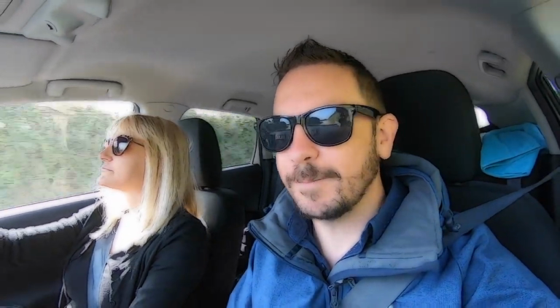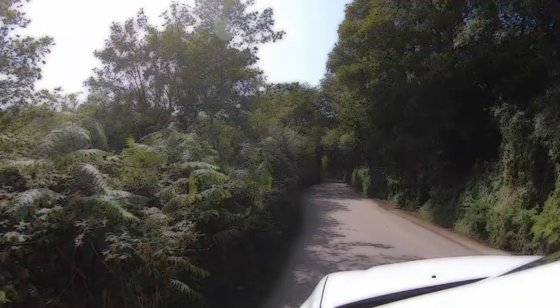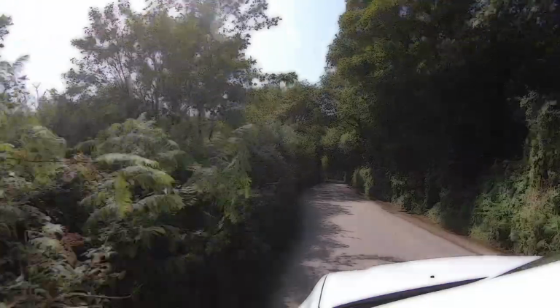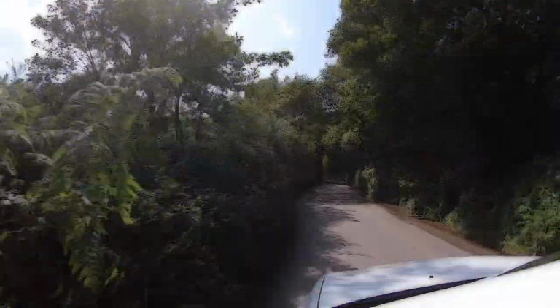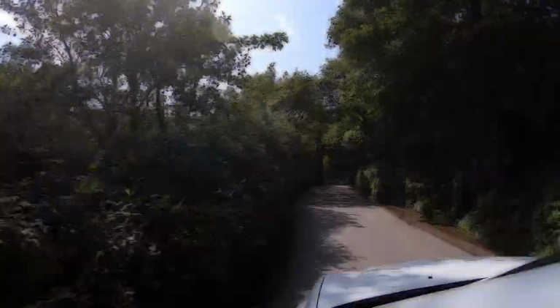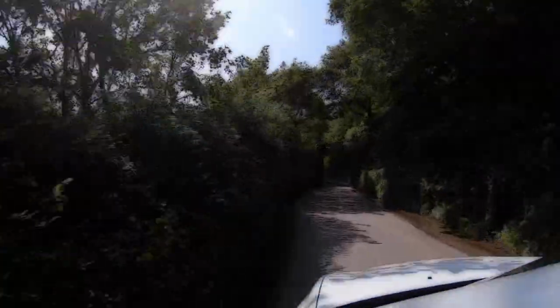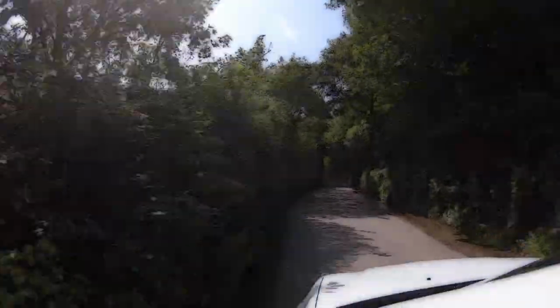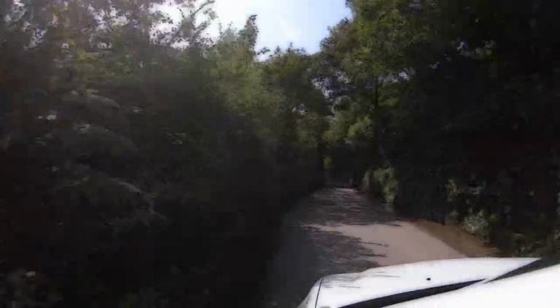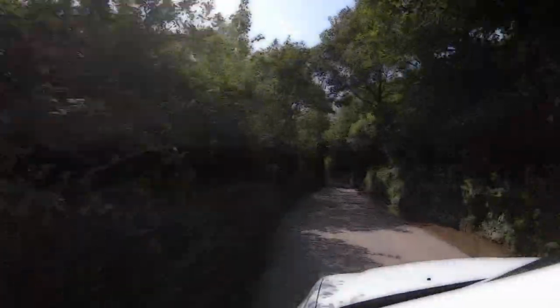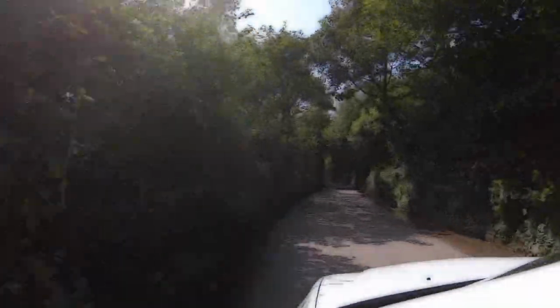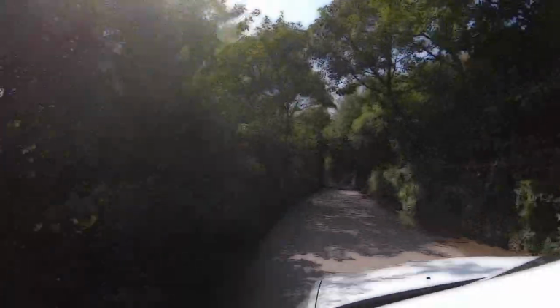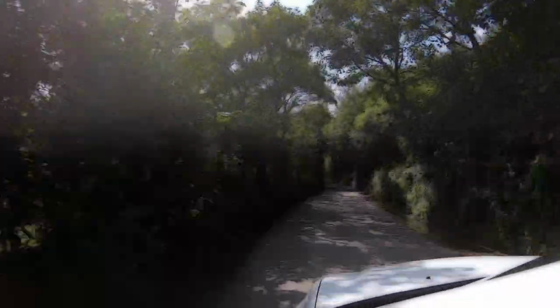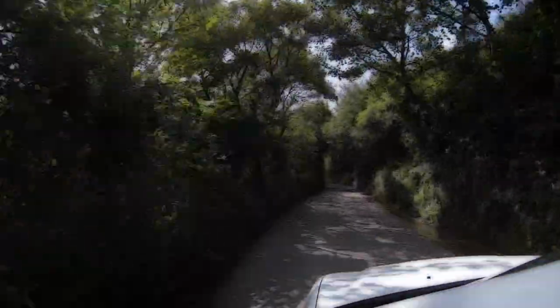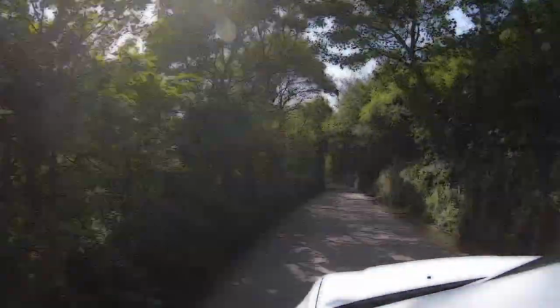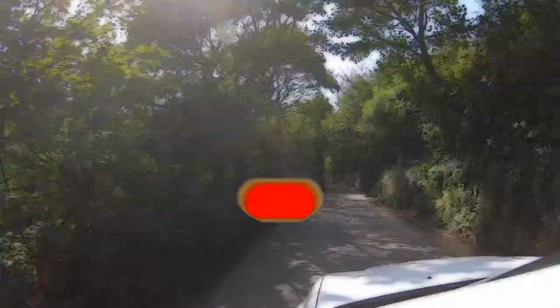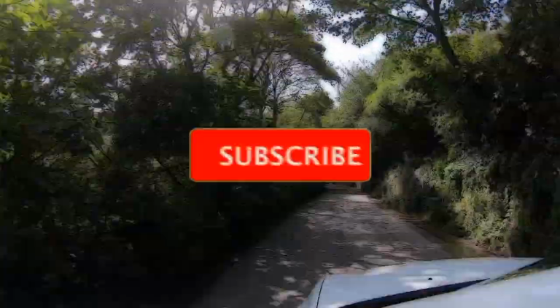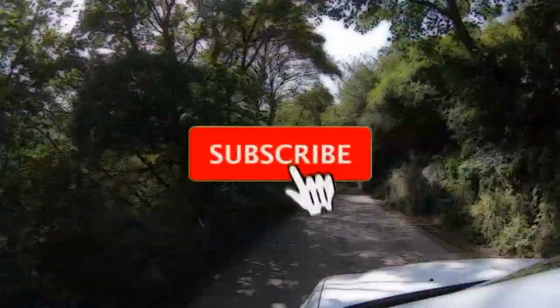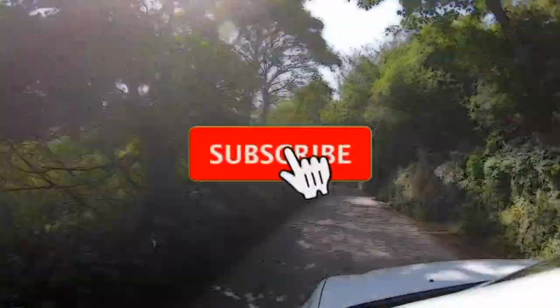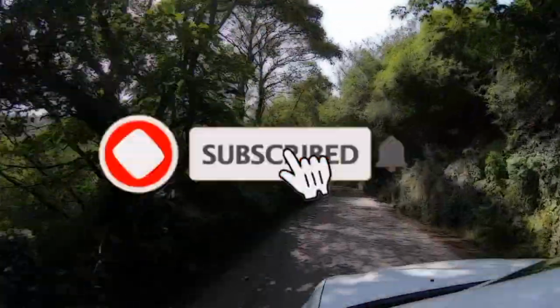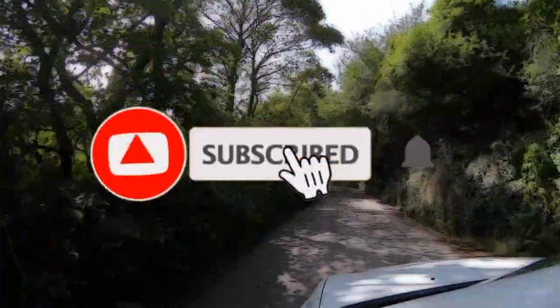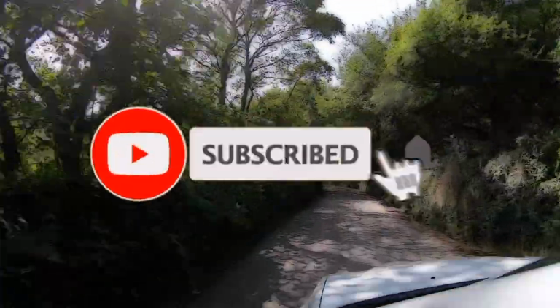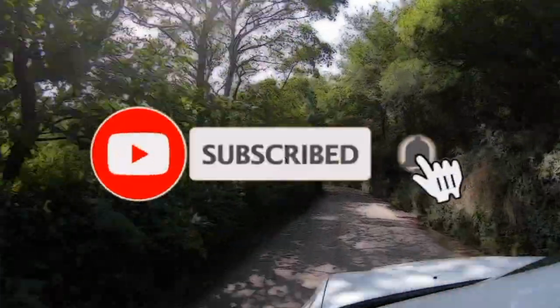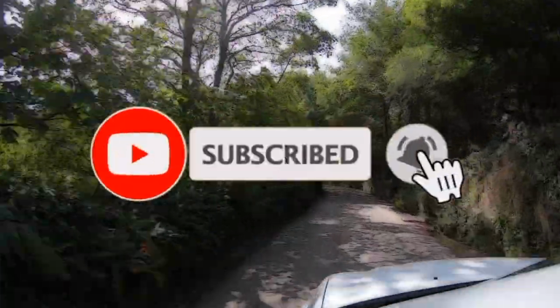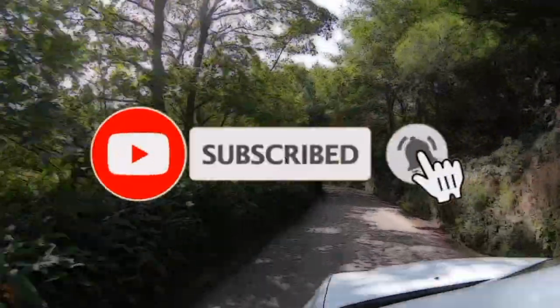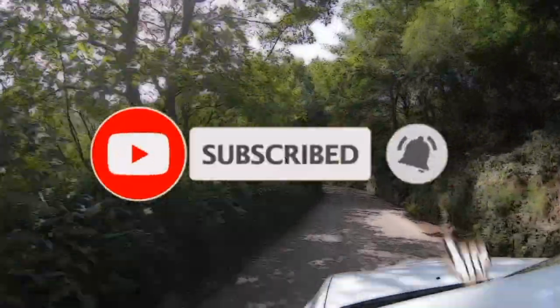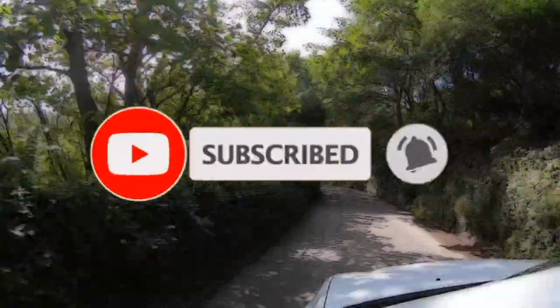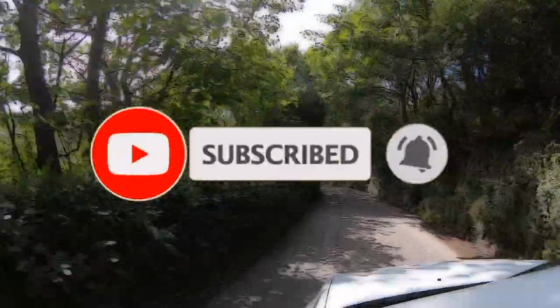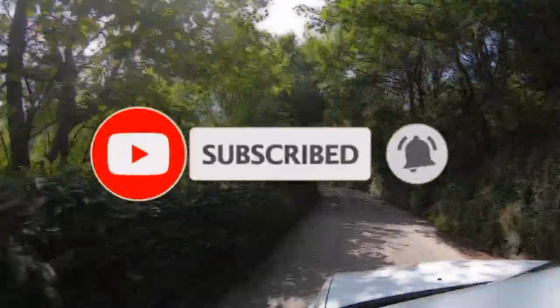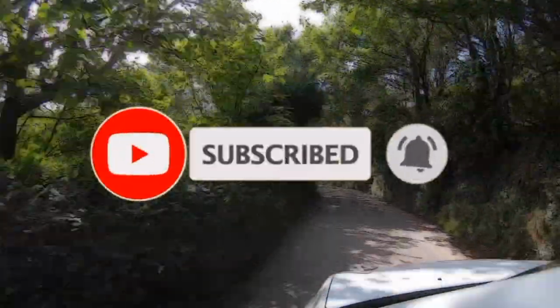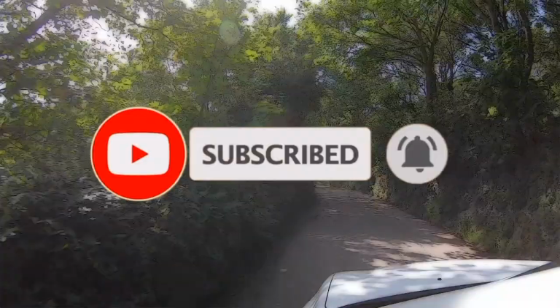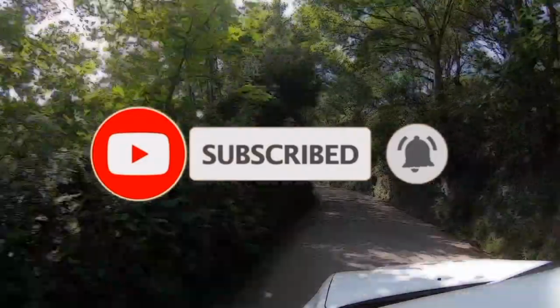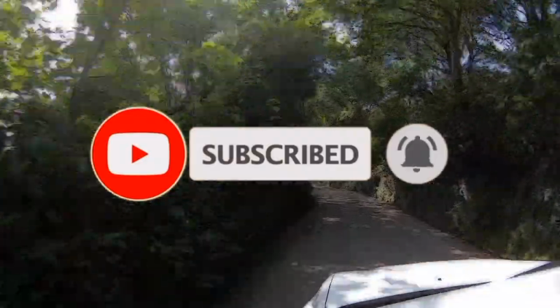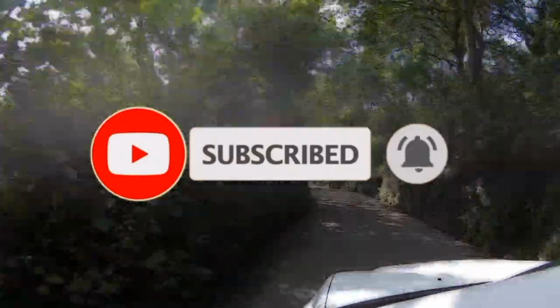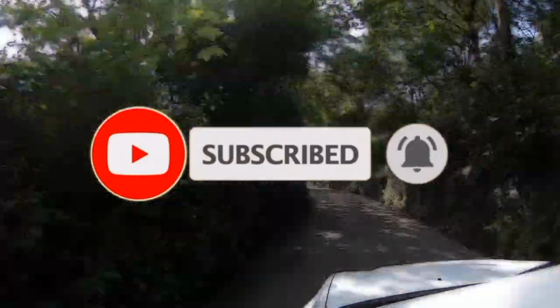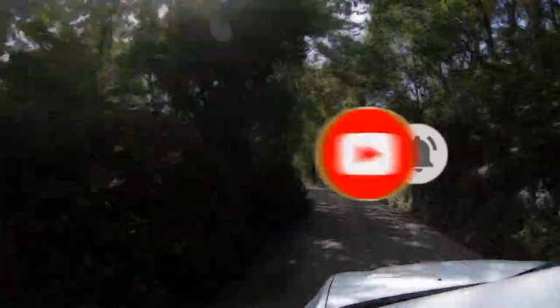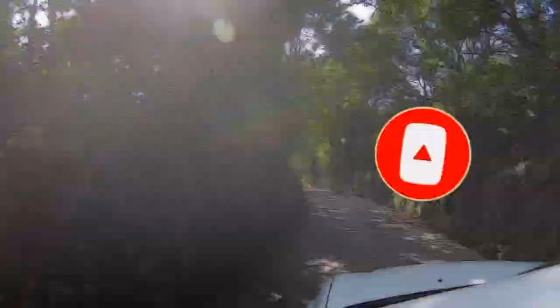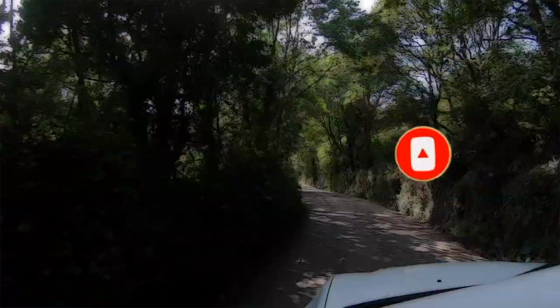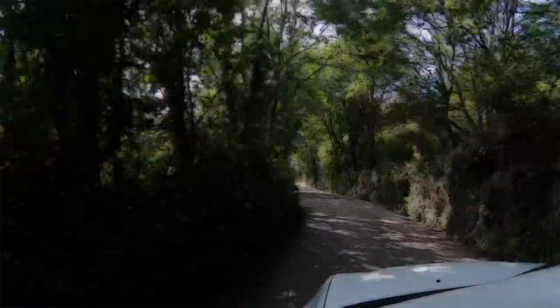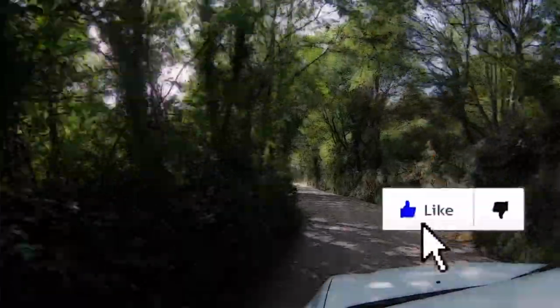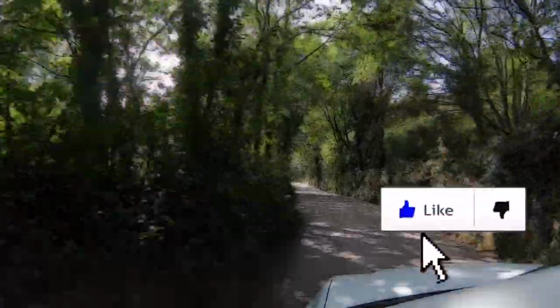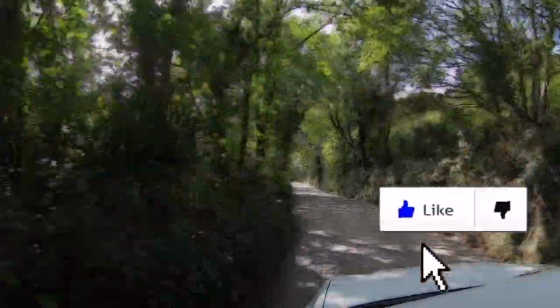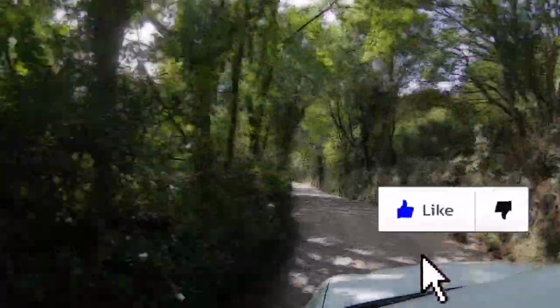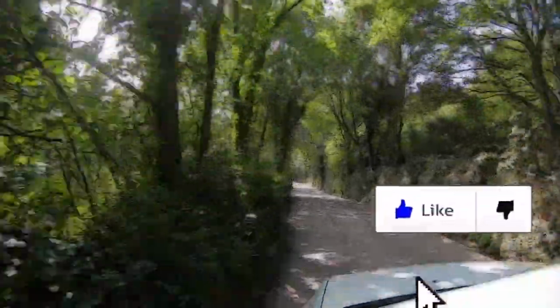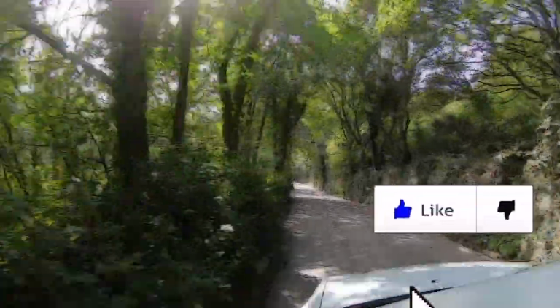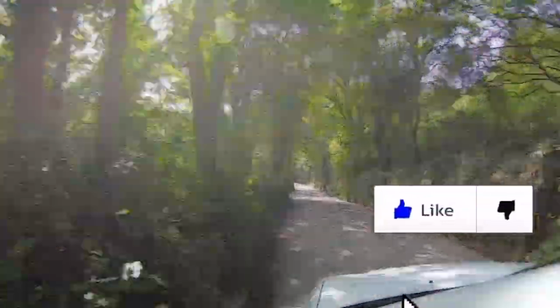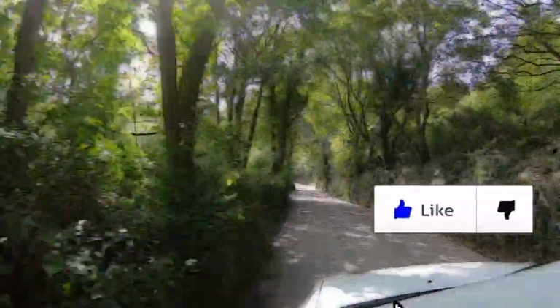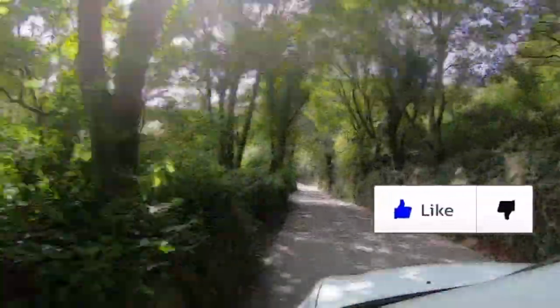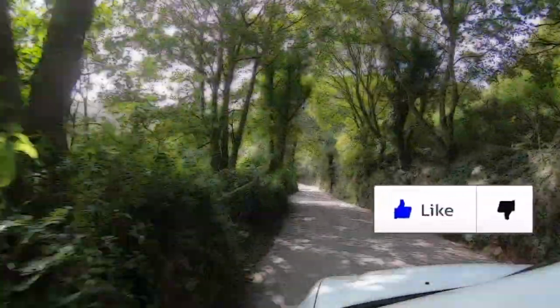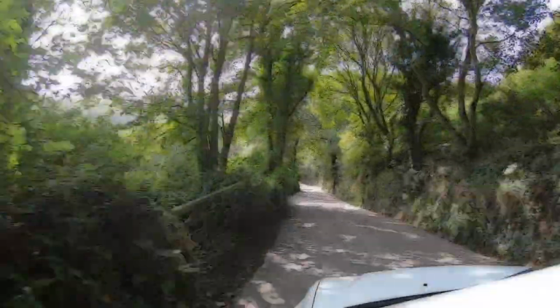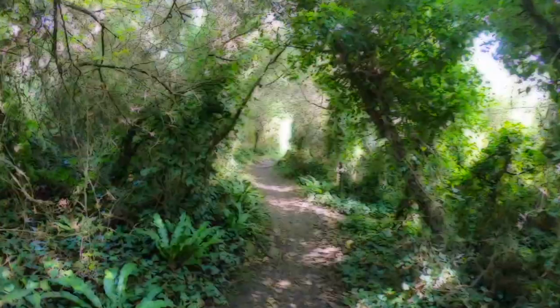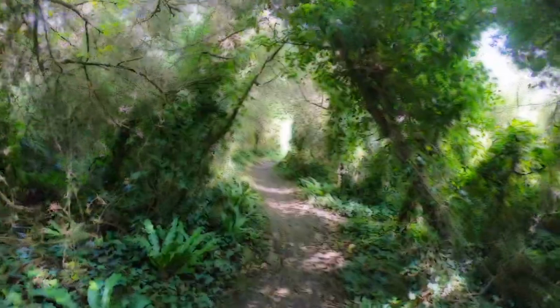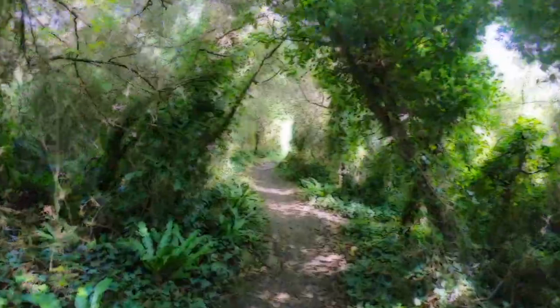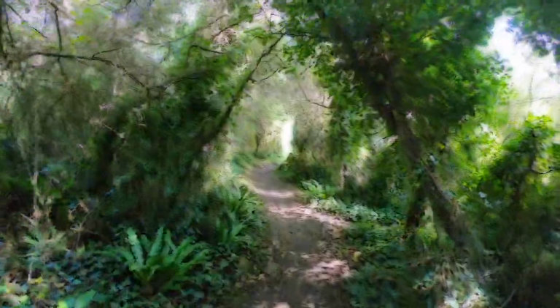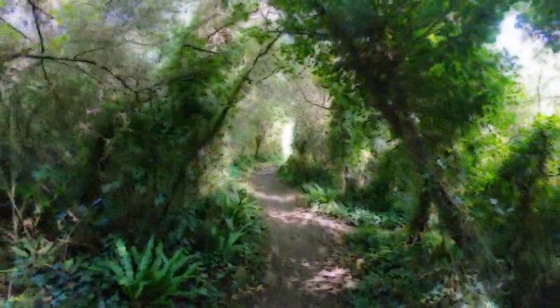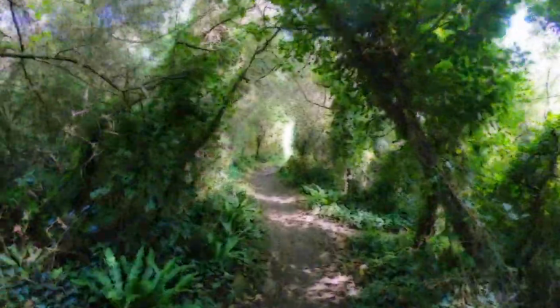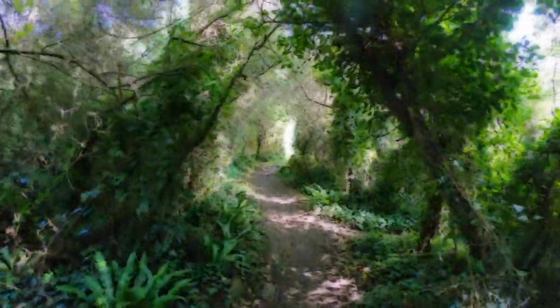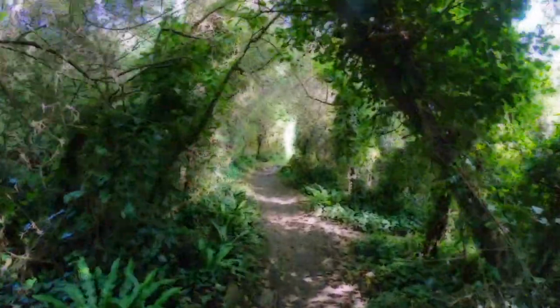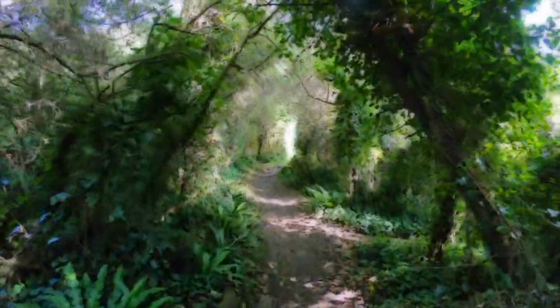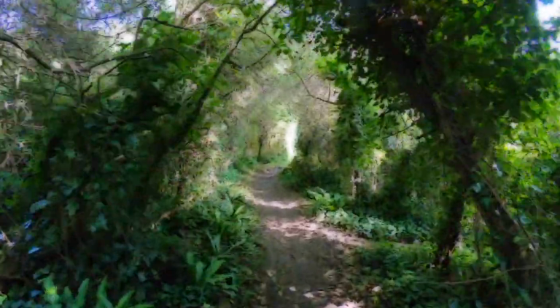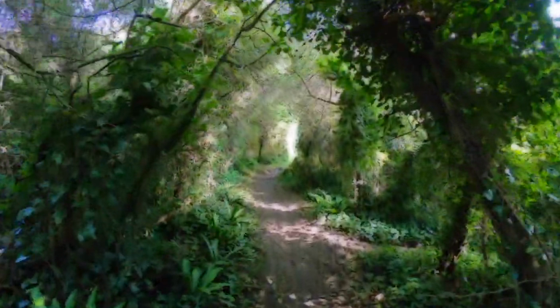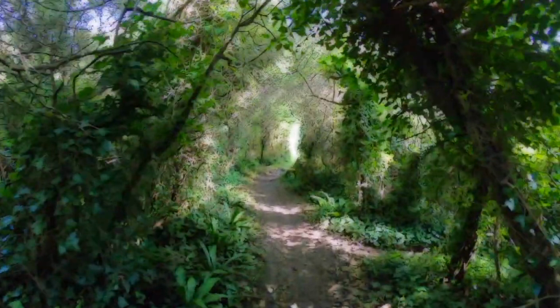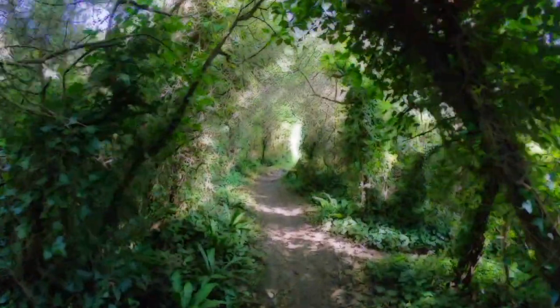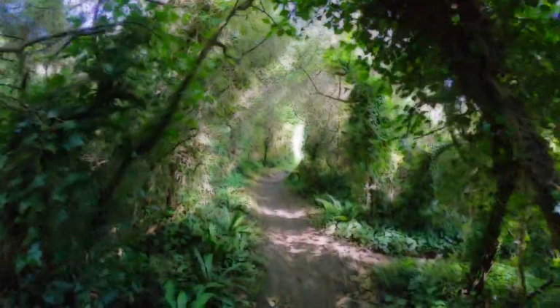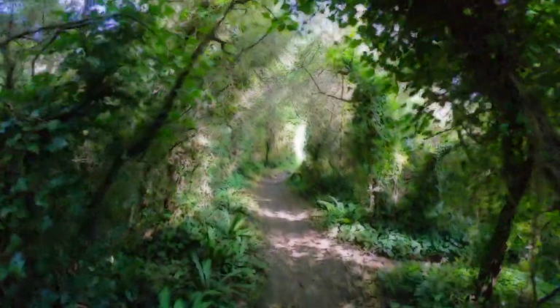If you haven't already, hit the subscribe button, bang the bell, and click the like button - I'd really appreciate it.